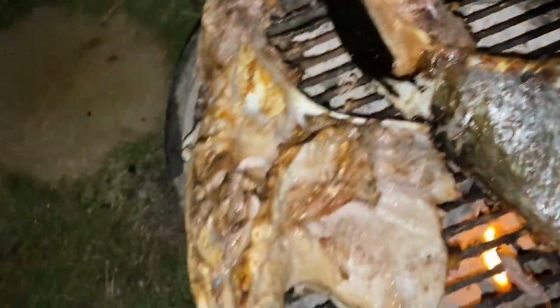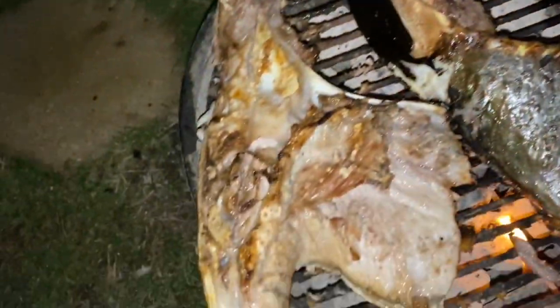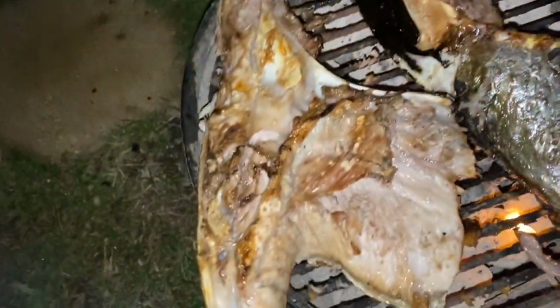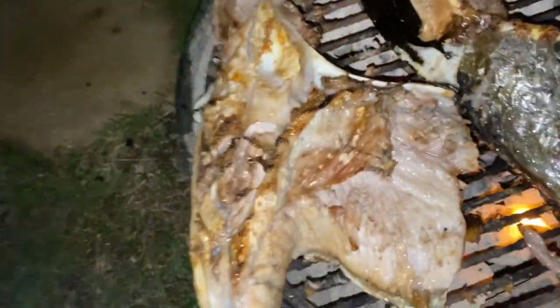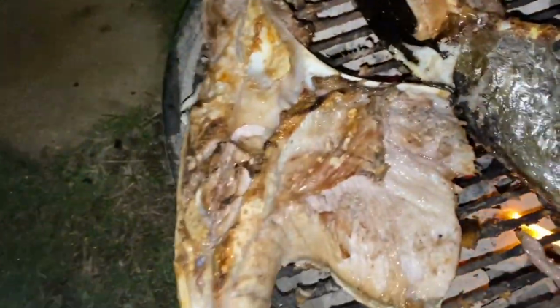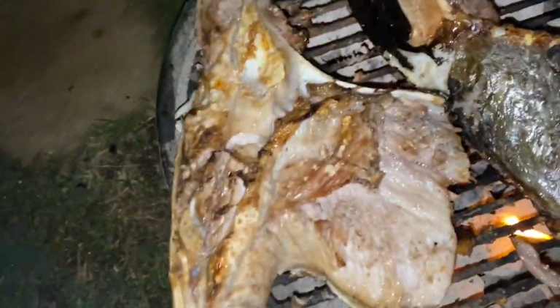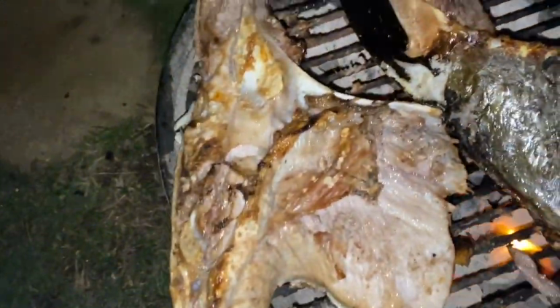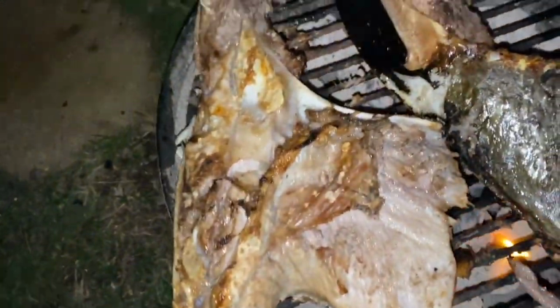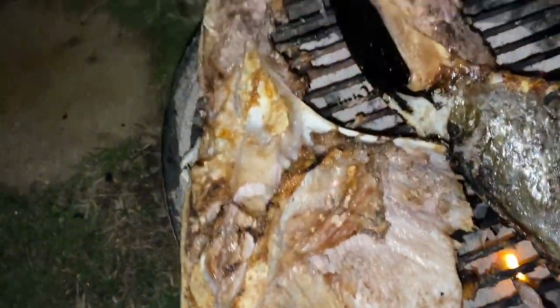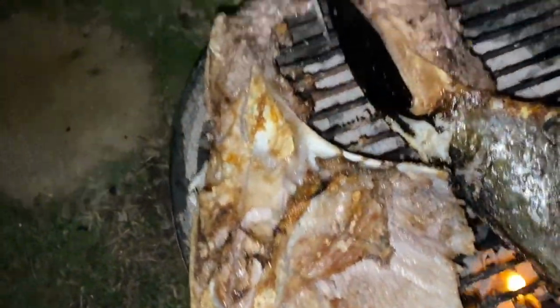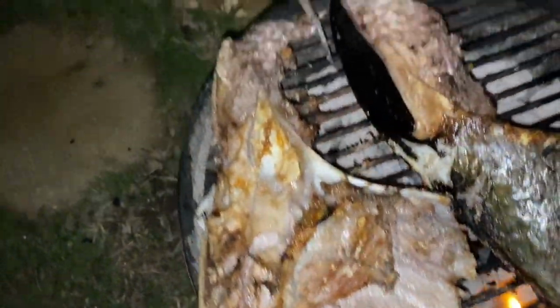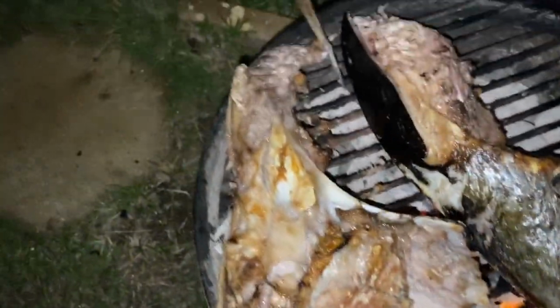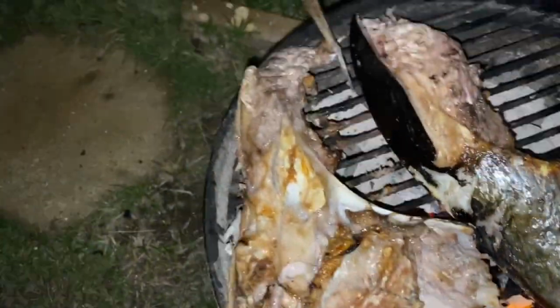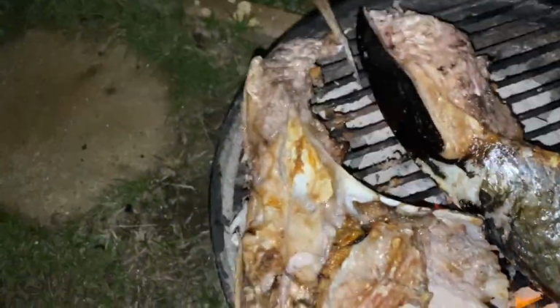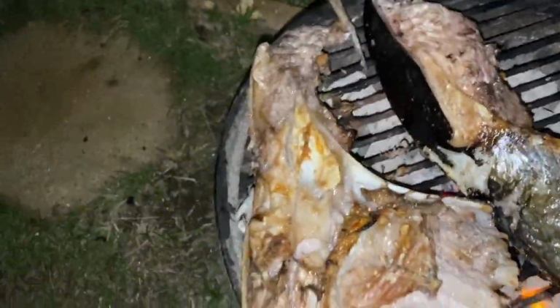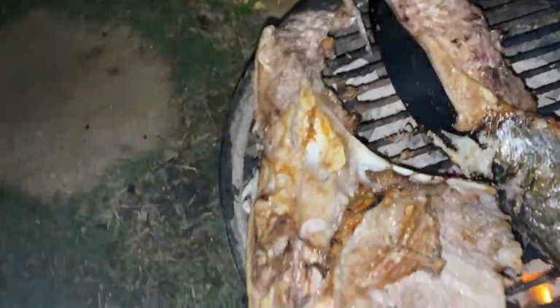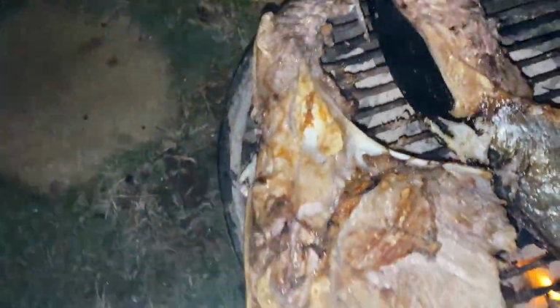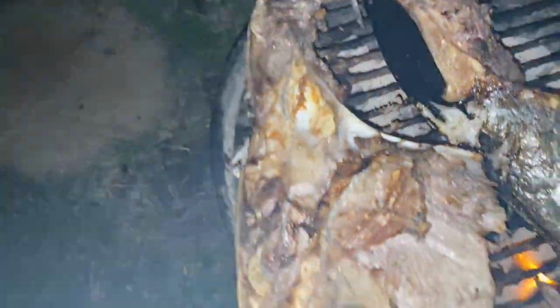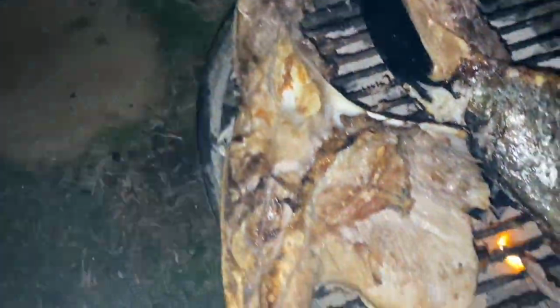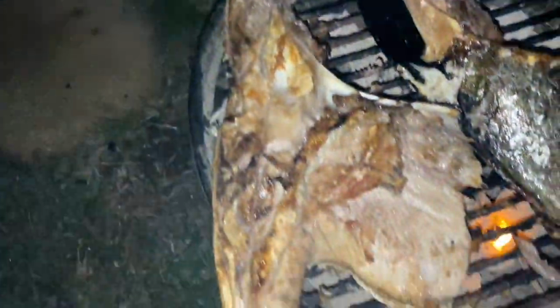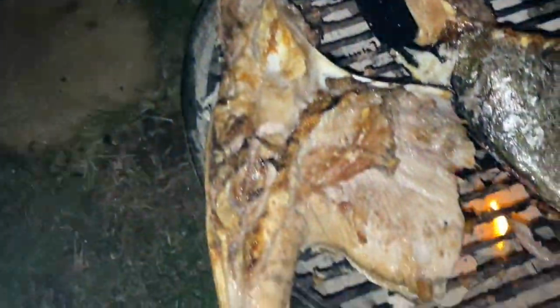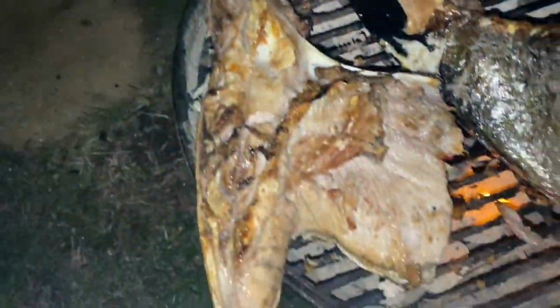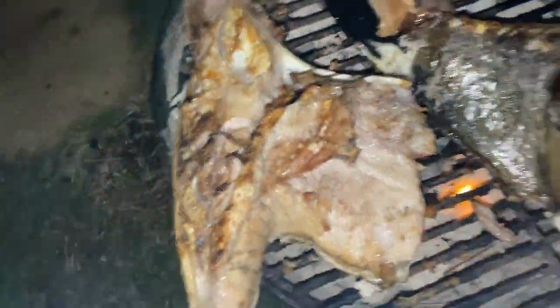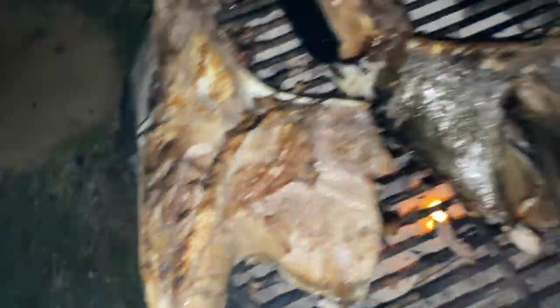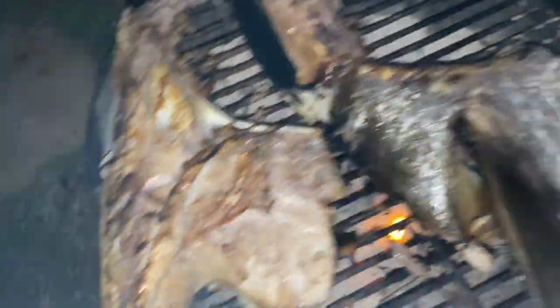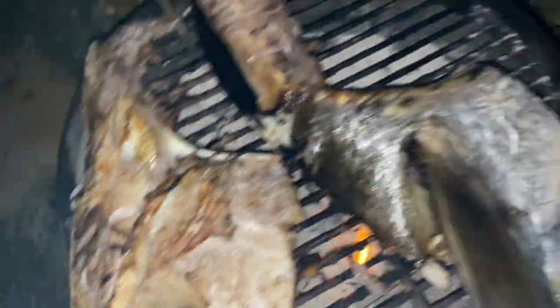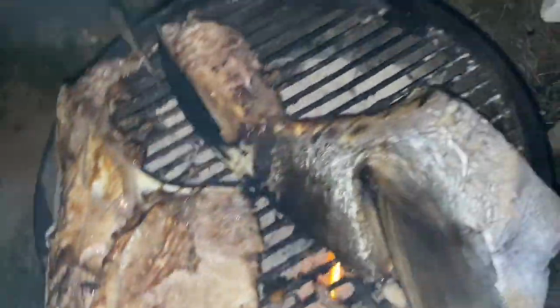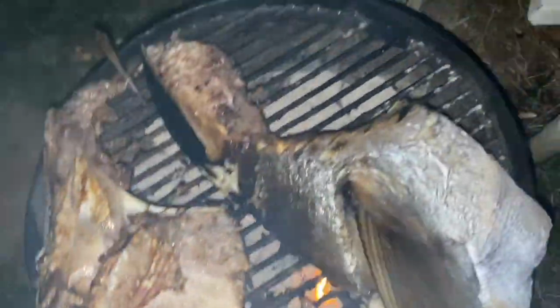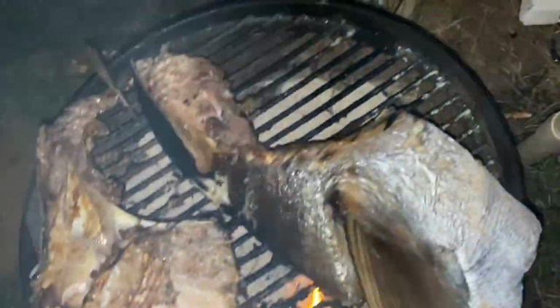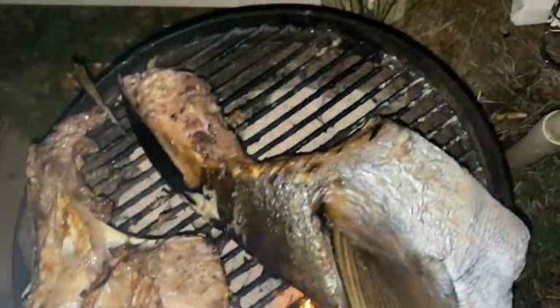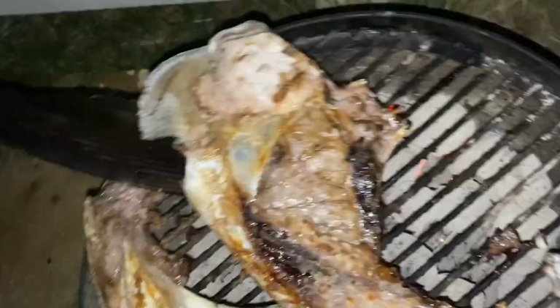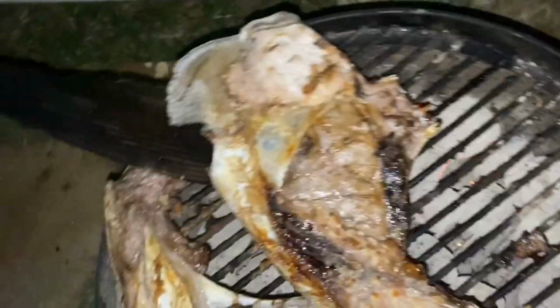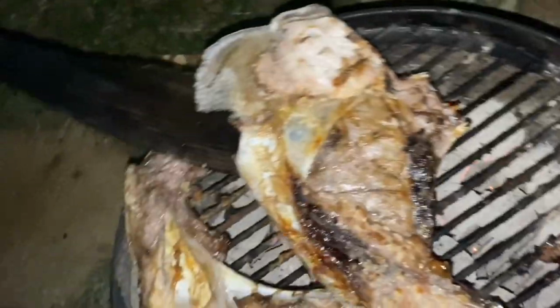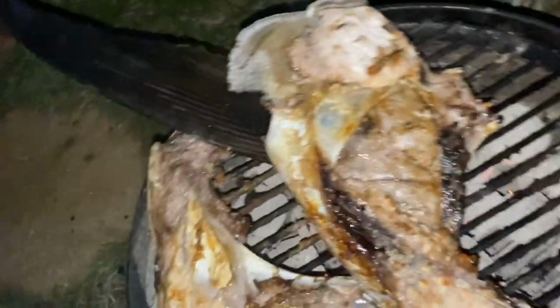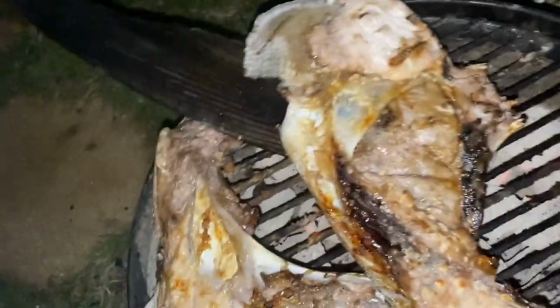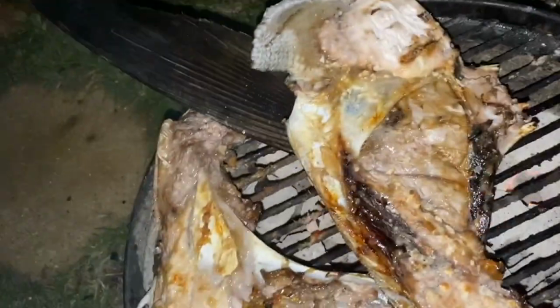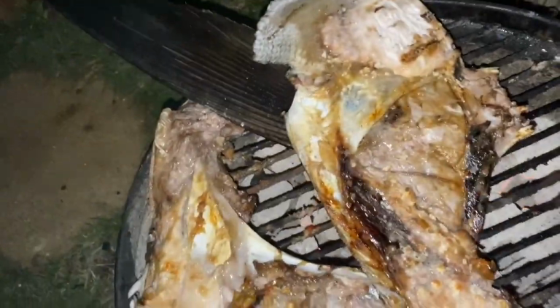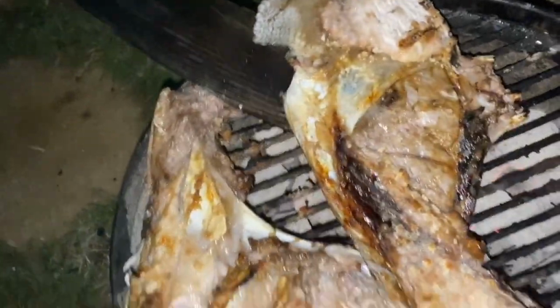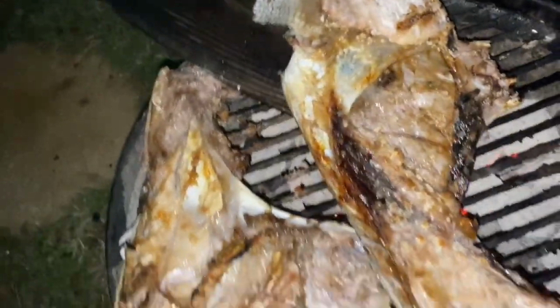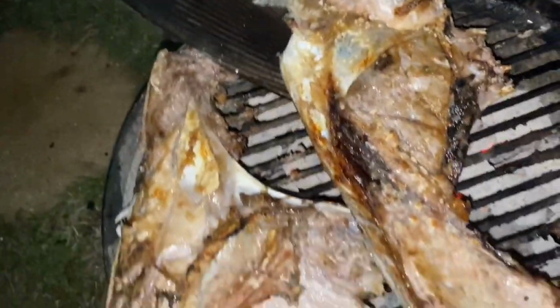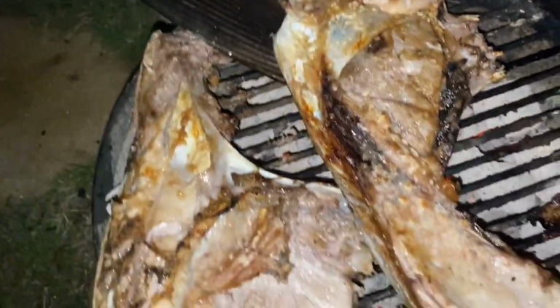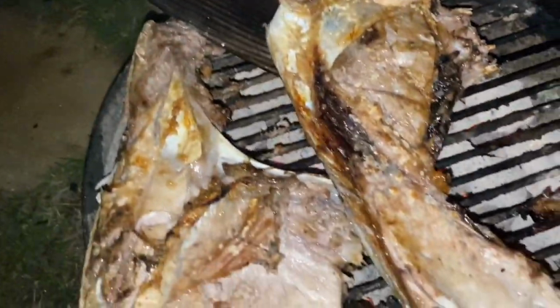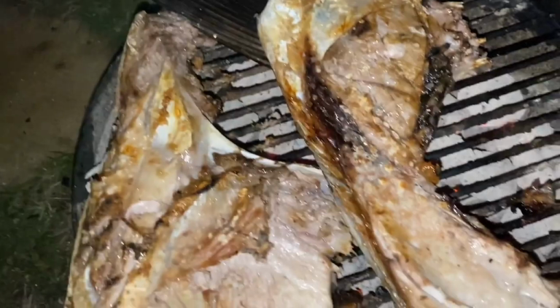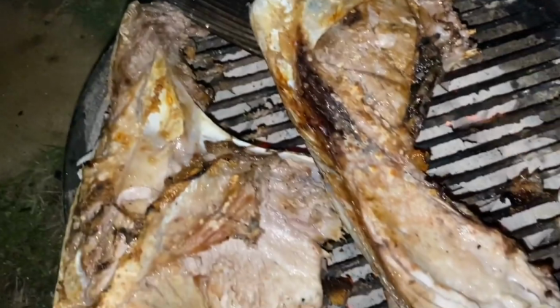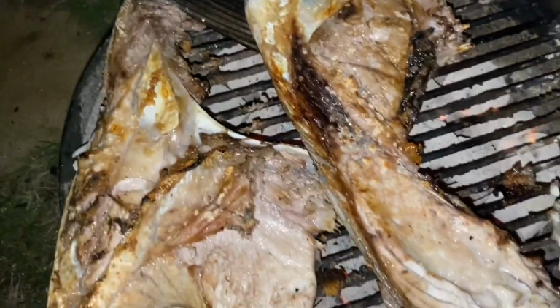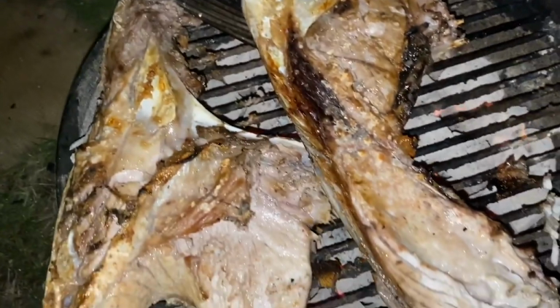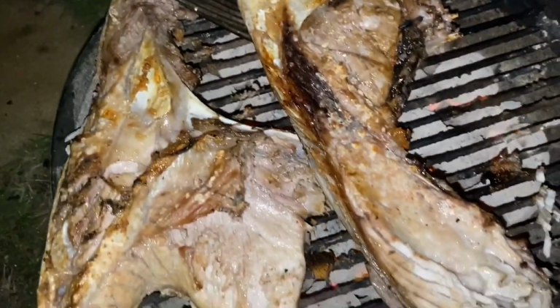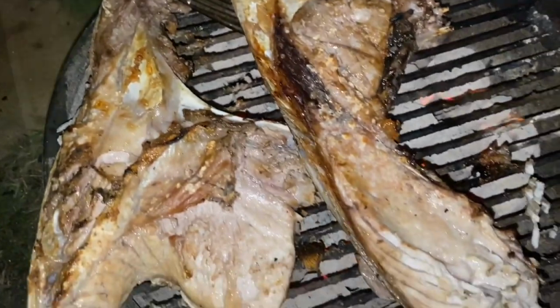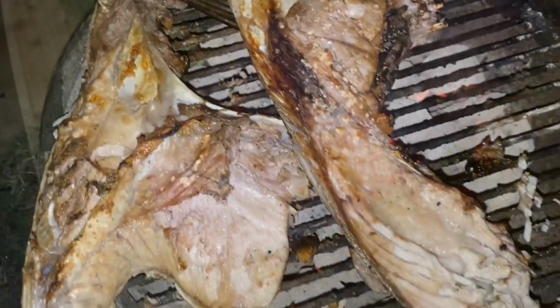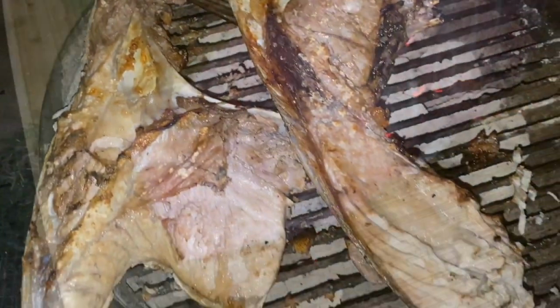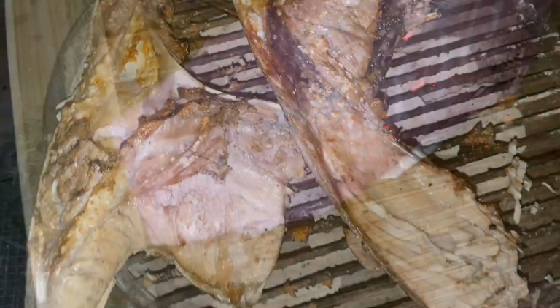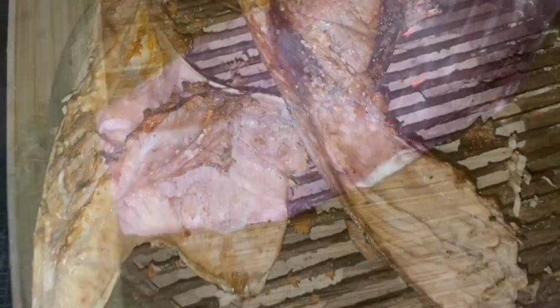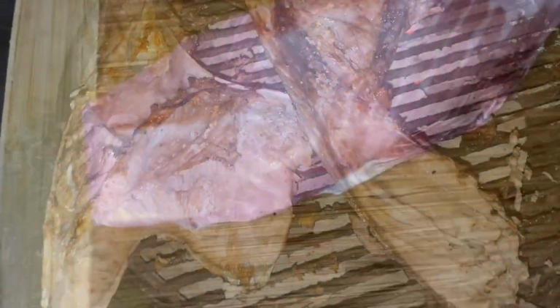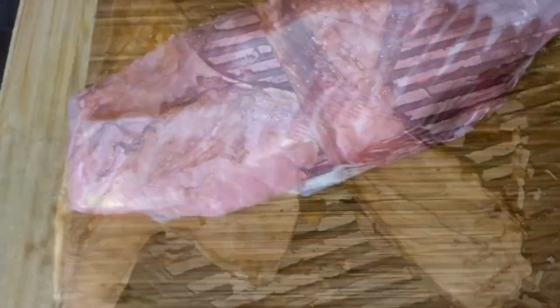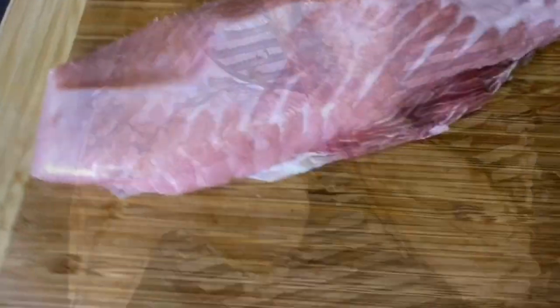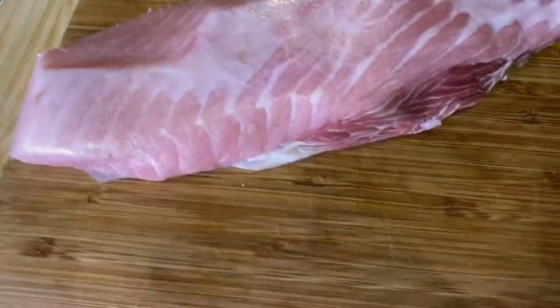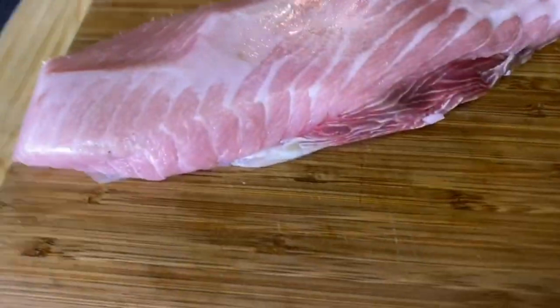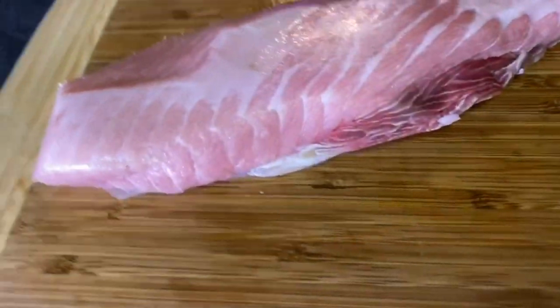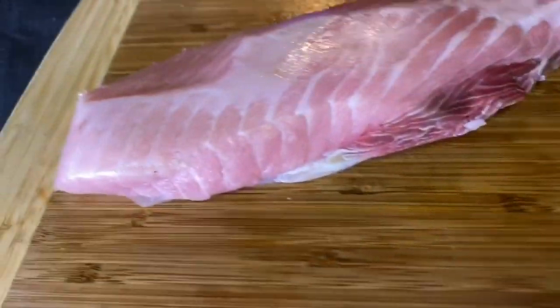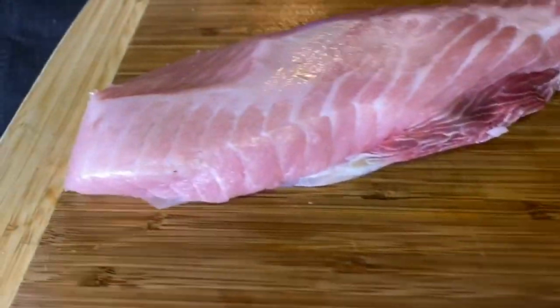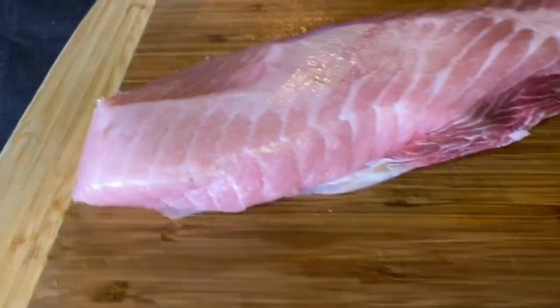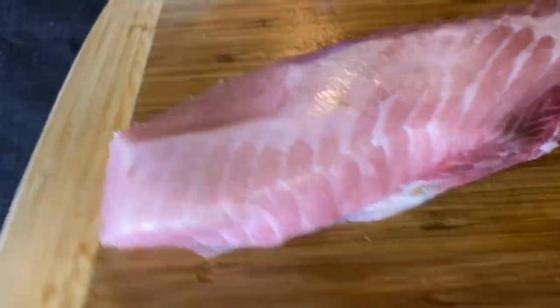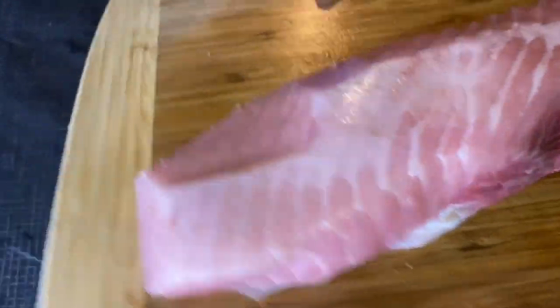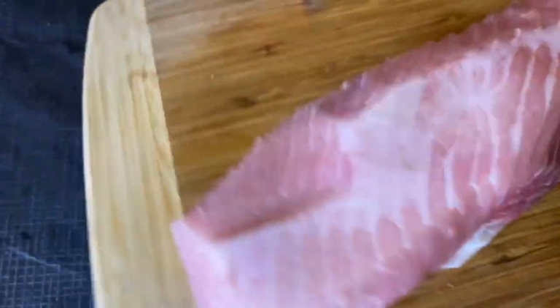These are the collars. It's late at night, we're drinking beer, we're tired. We just throw these guys on with salt and pepper. That's it.